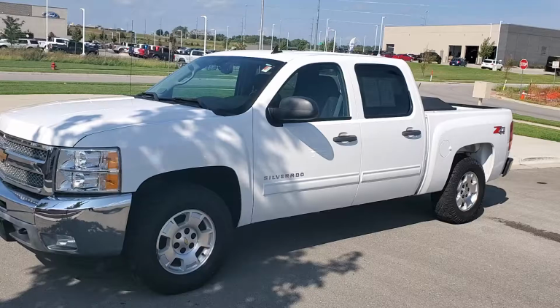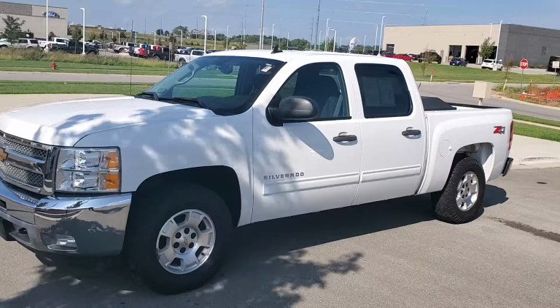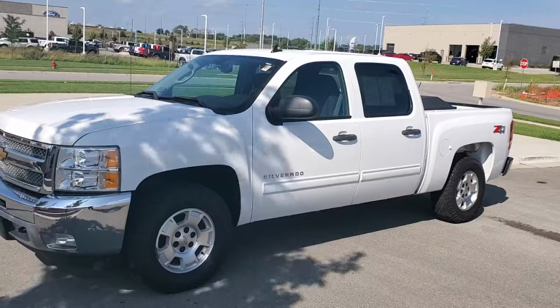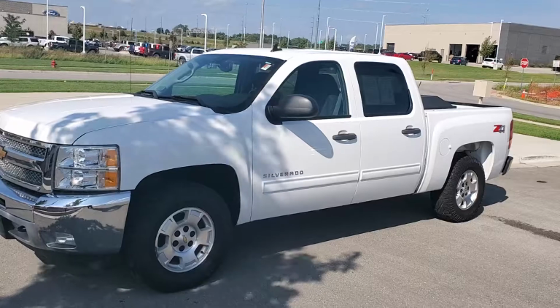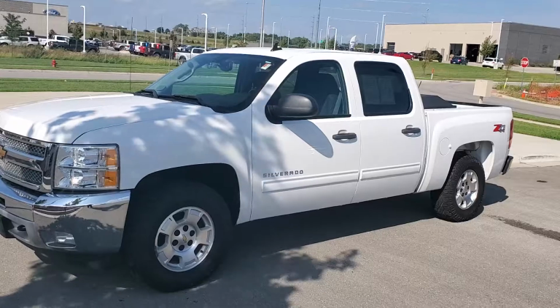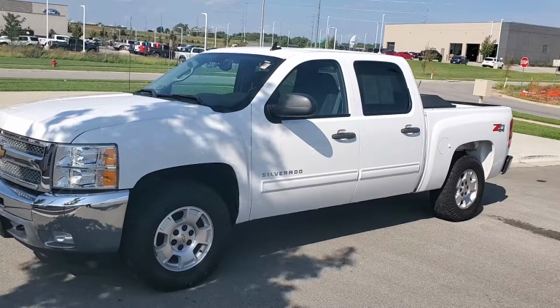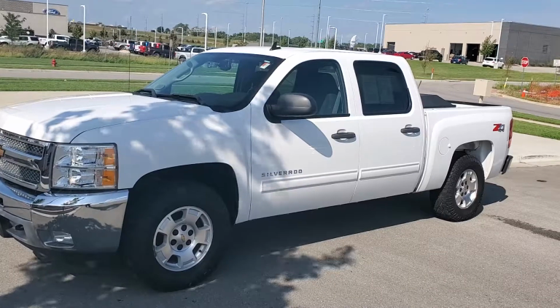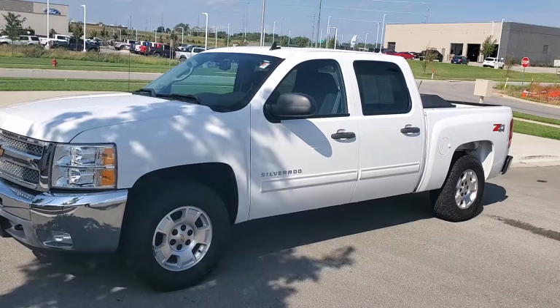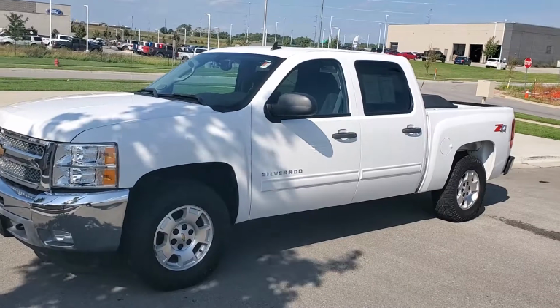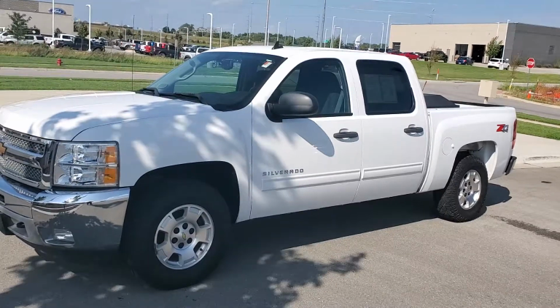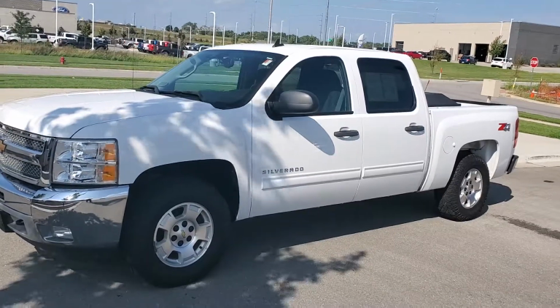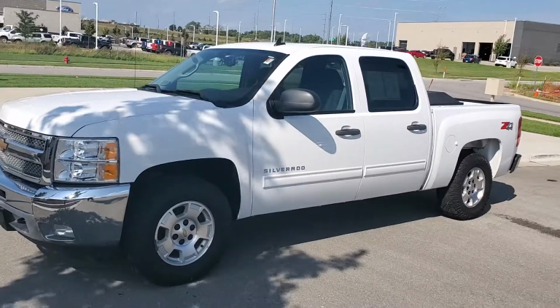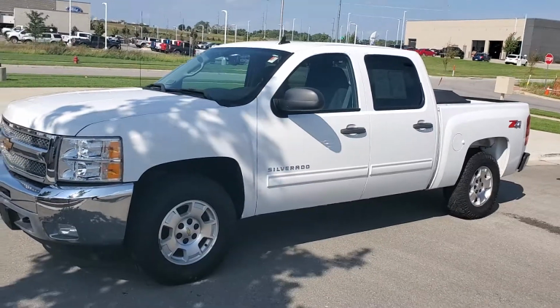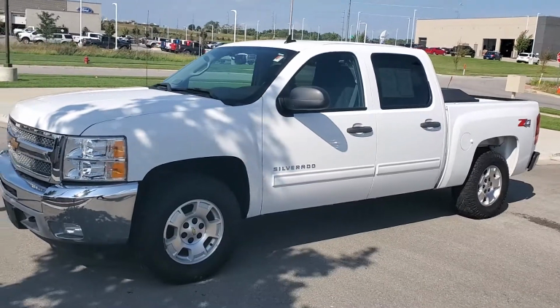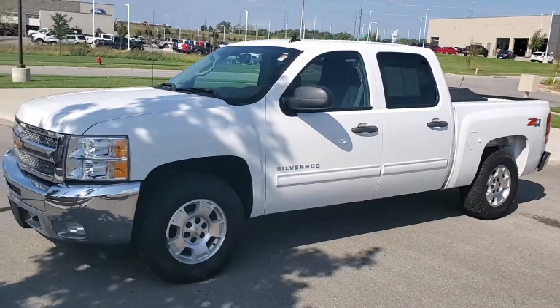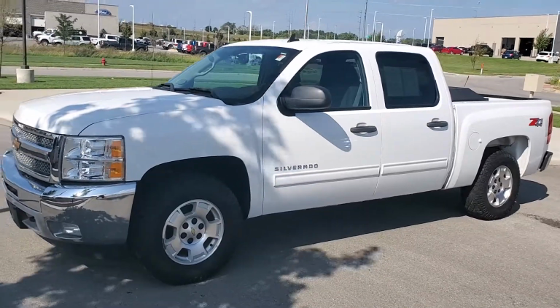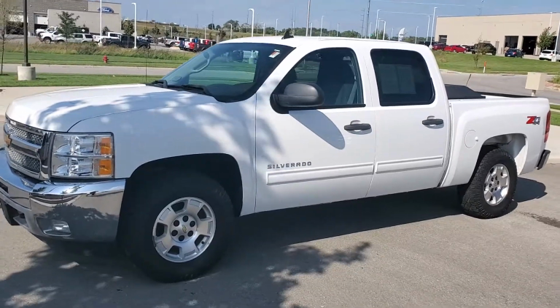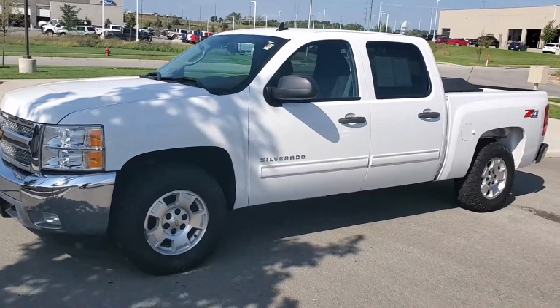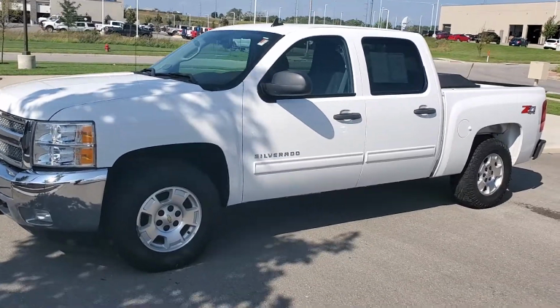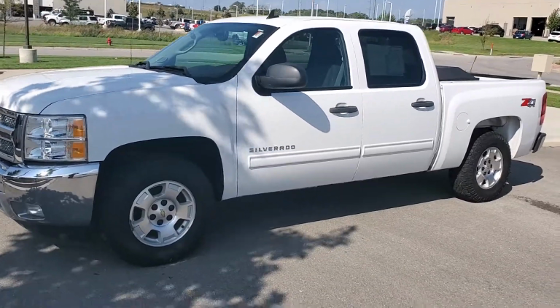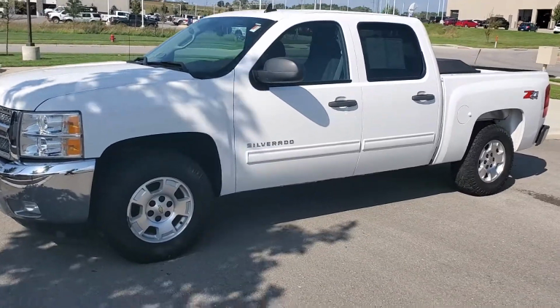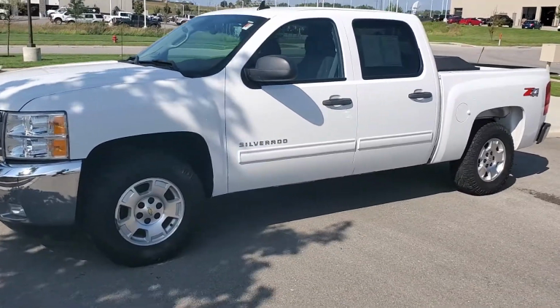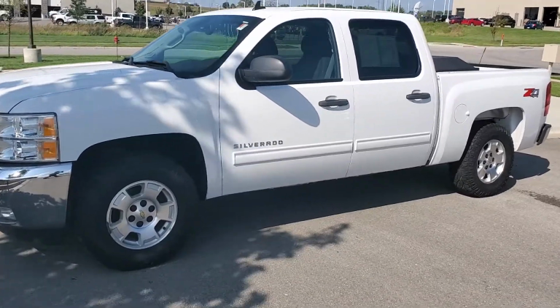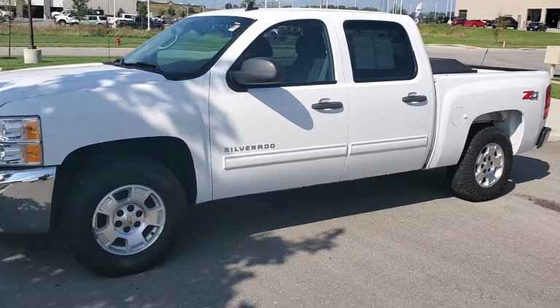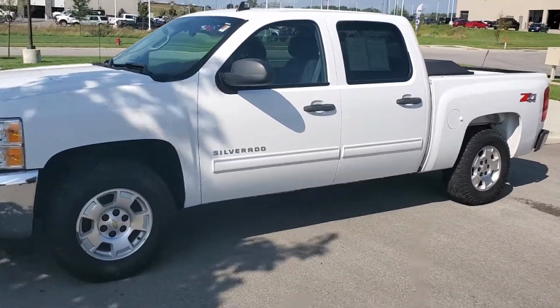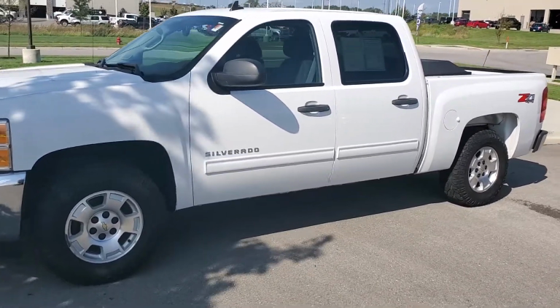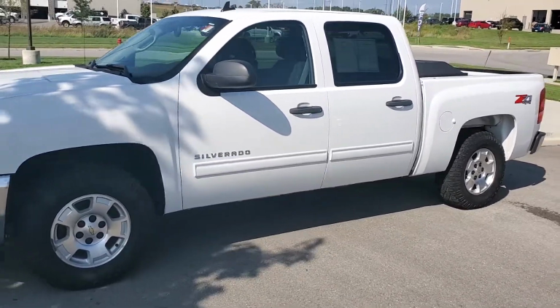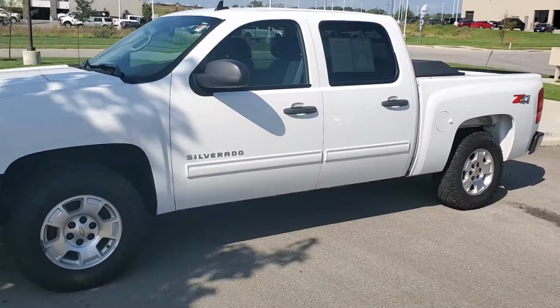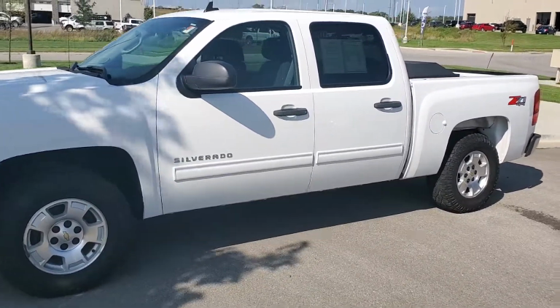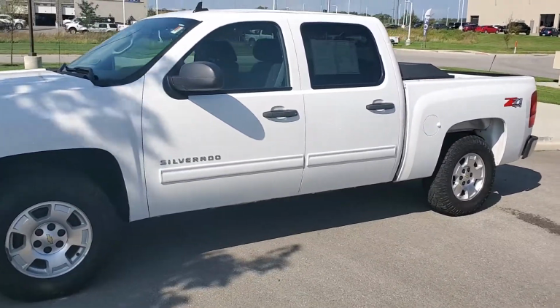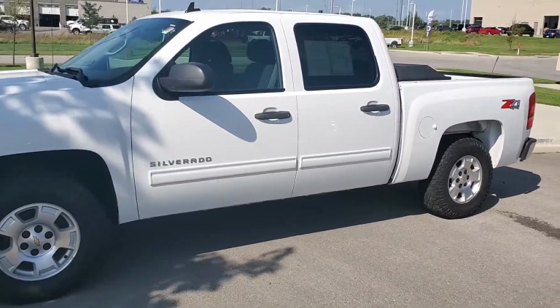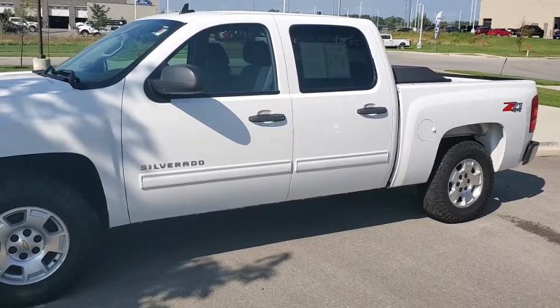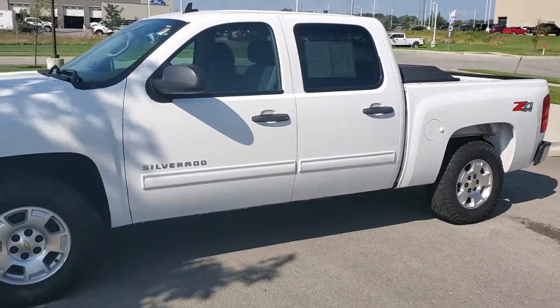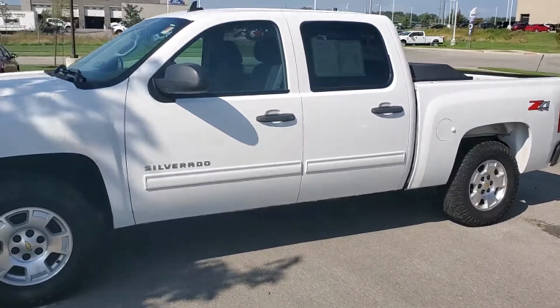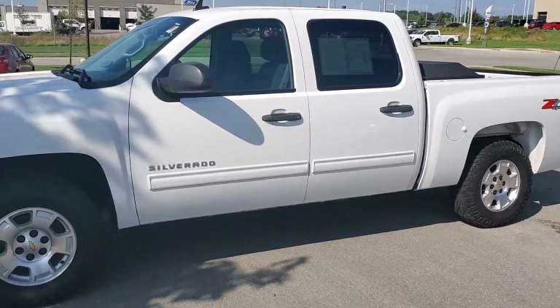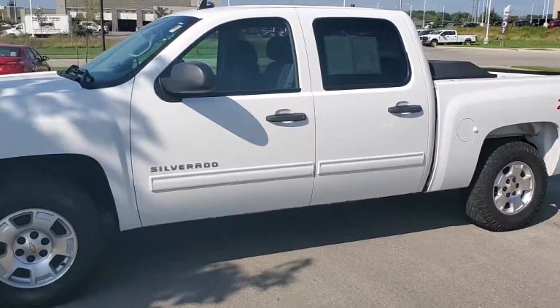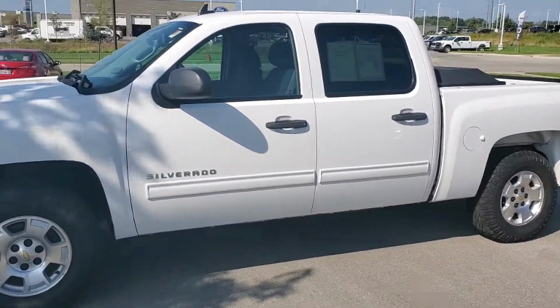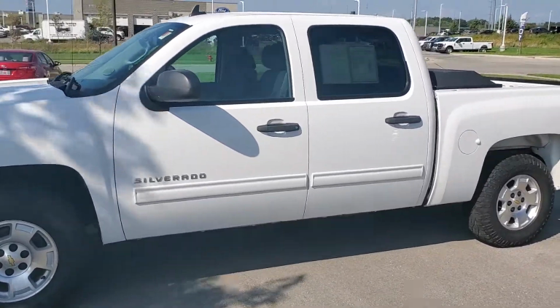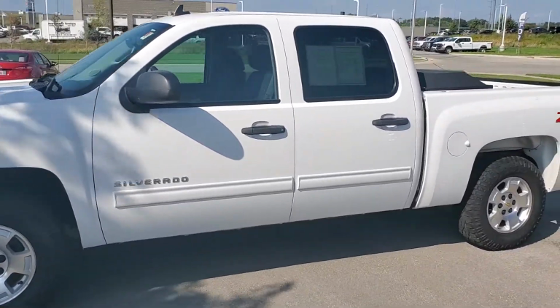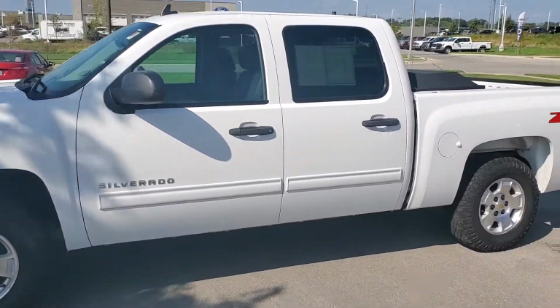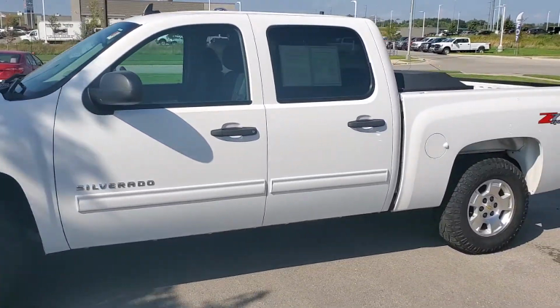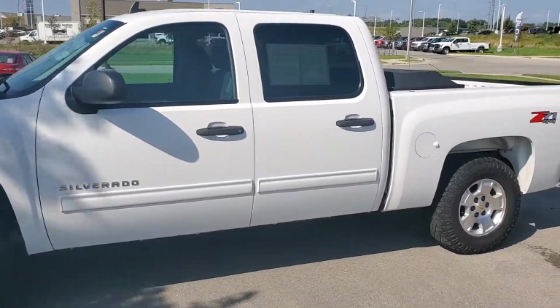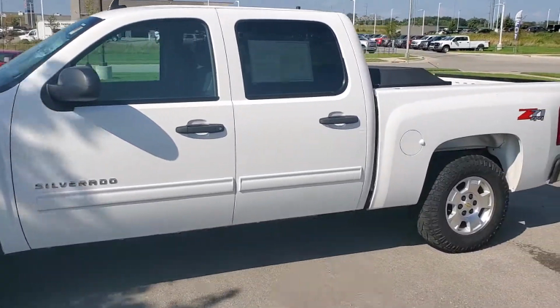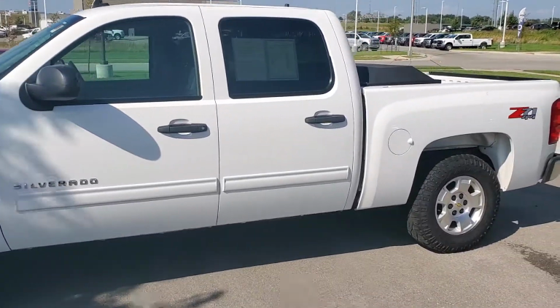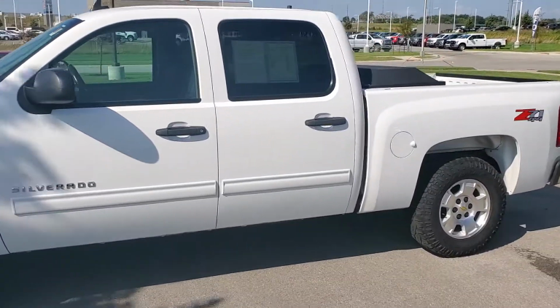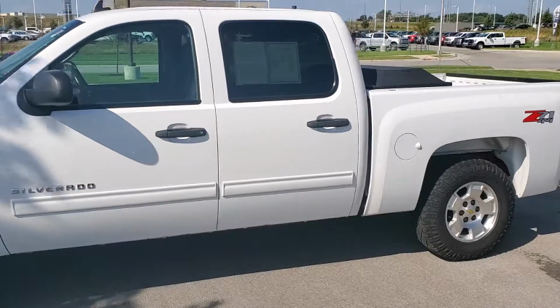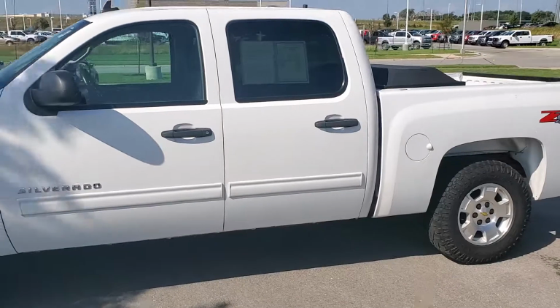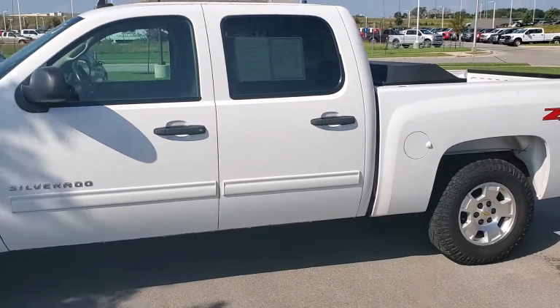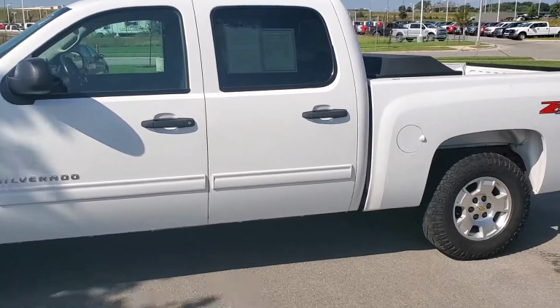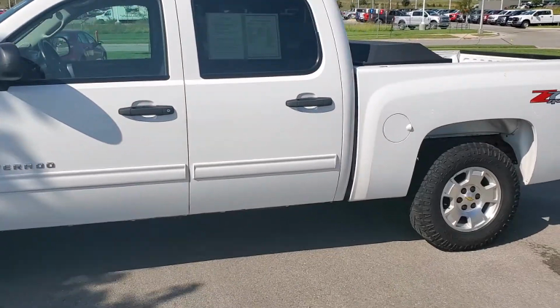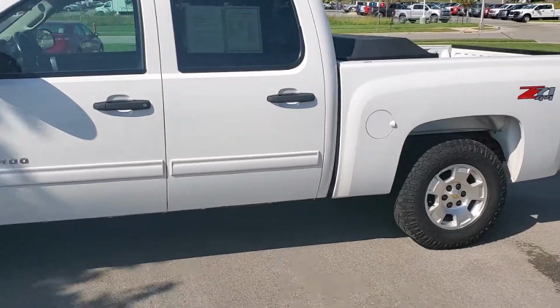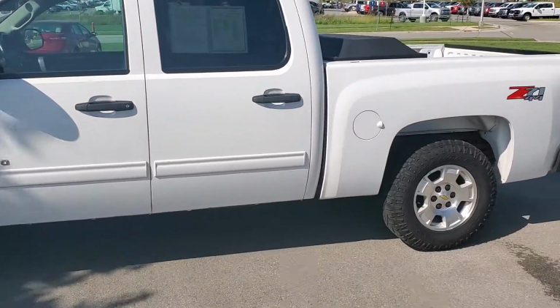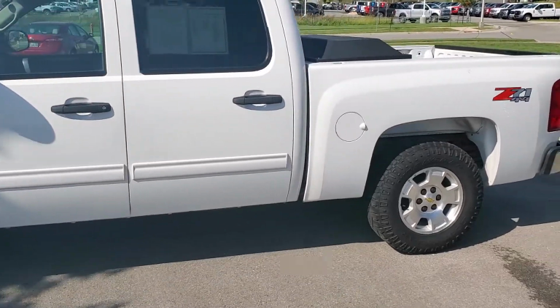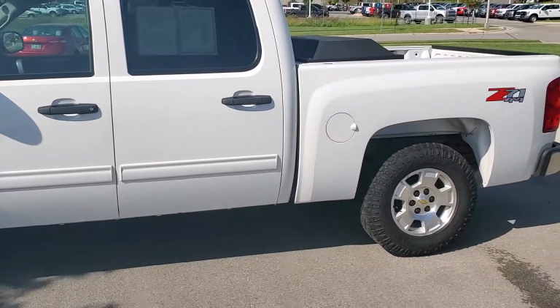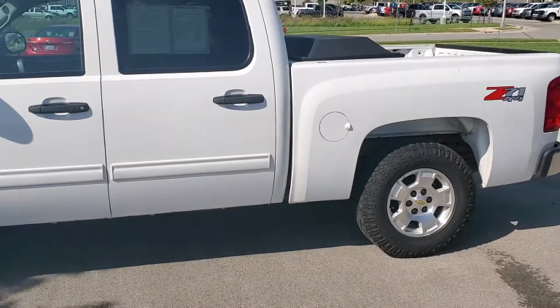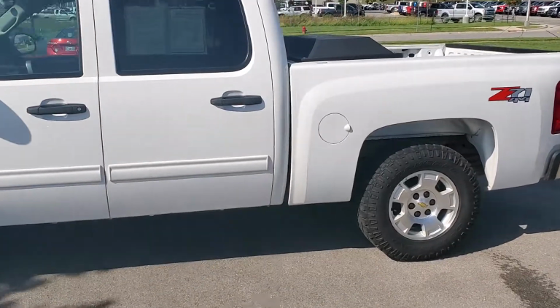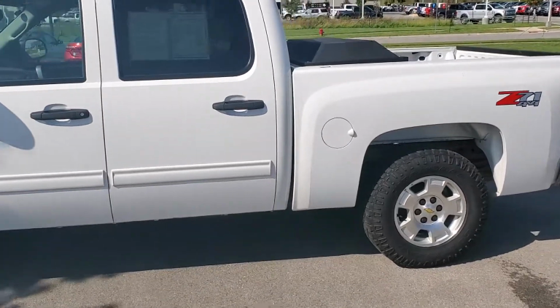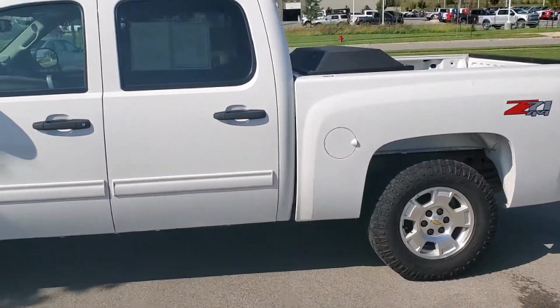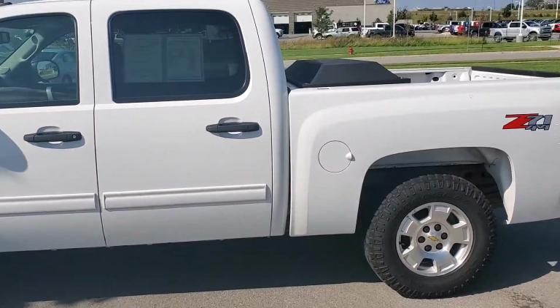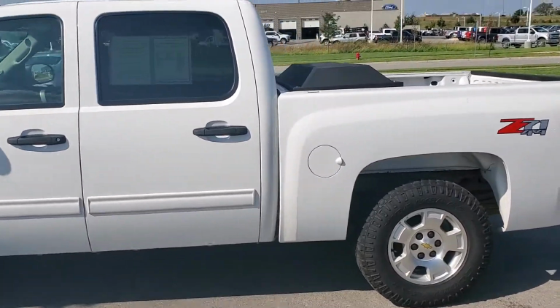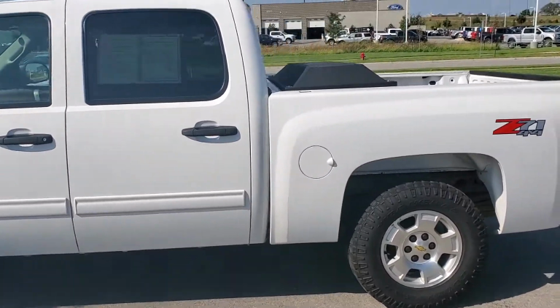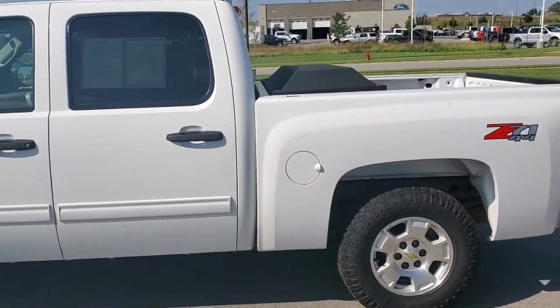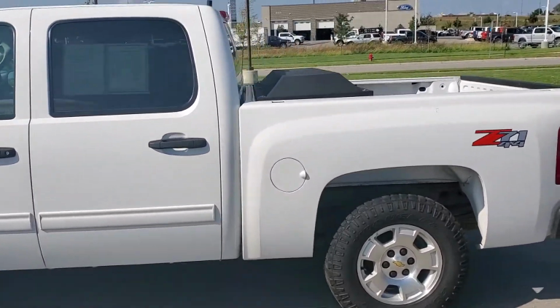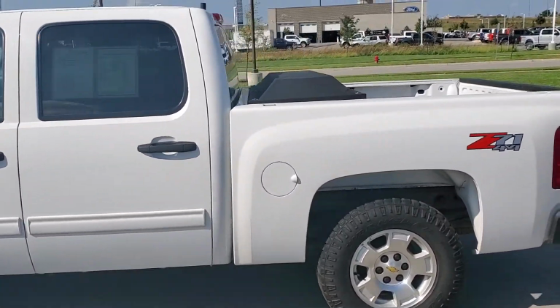Hey Kurt, Jeremy here at Premier Auto Outlet. I'm going to take a moment to walk around this 2013 Silverado that you inquired about.